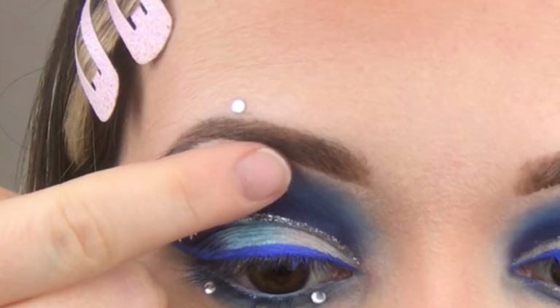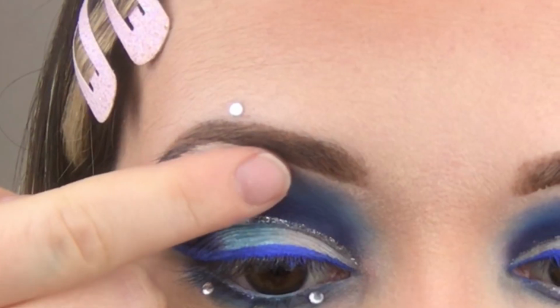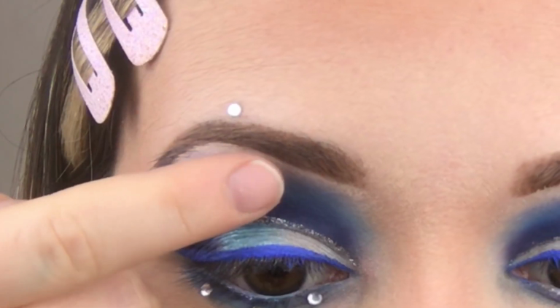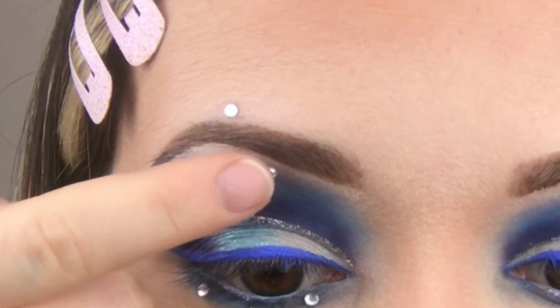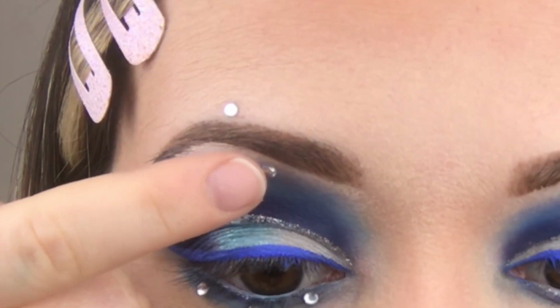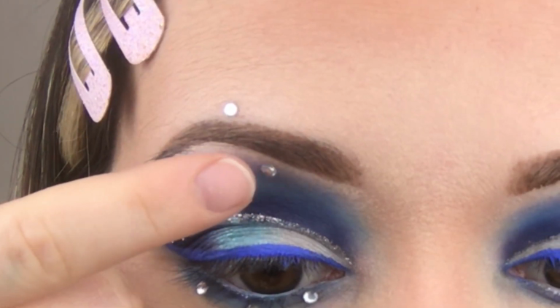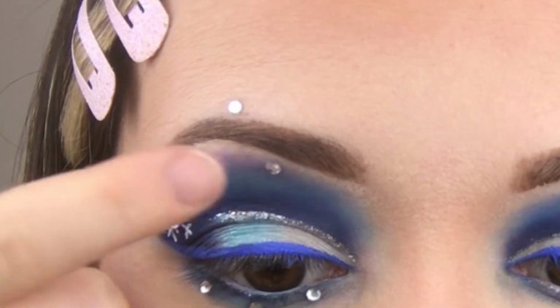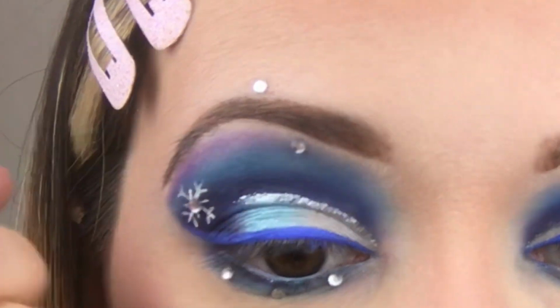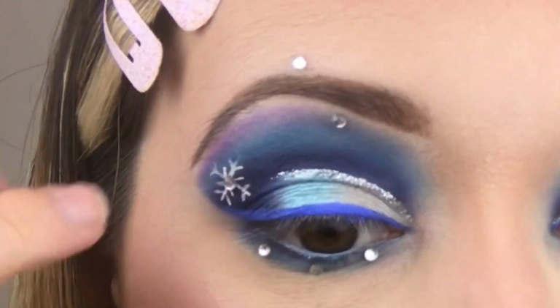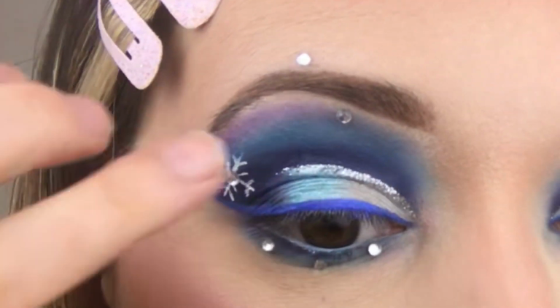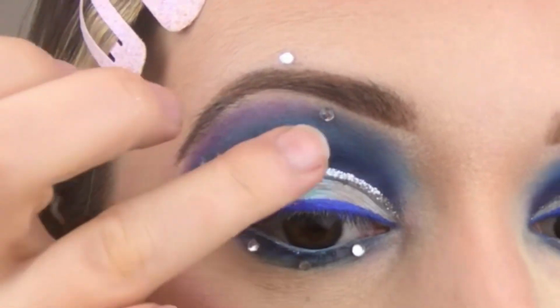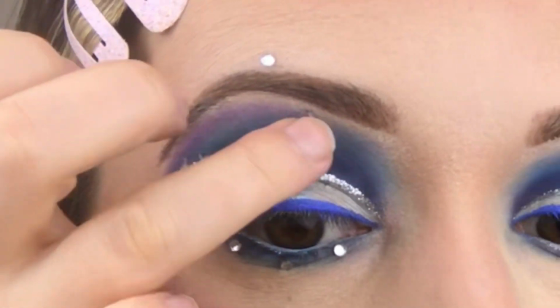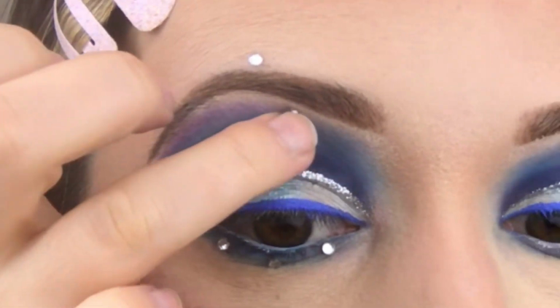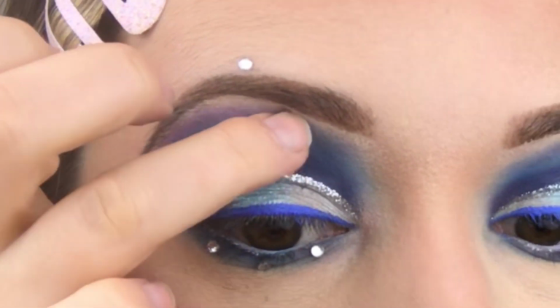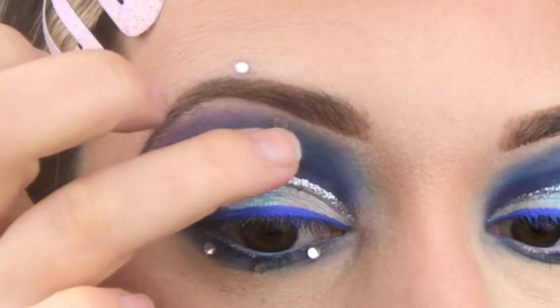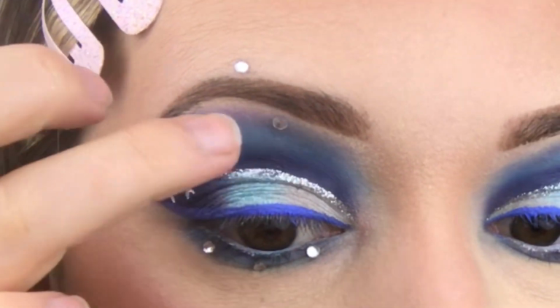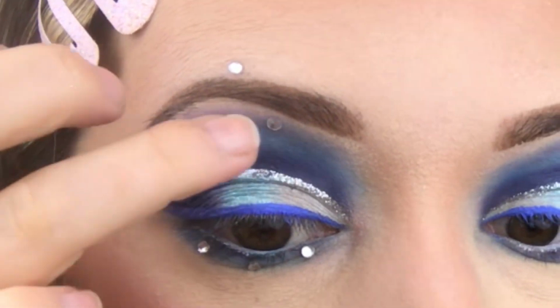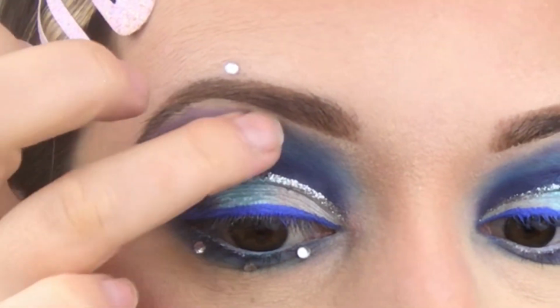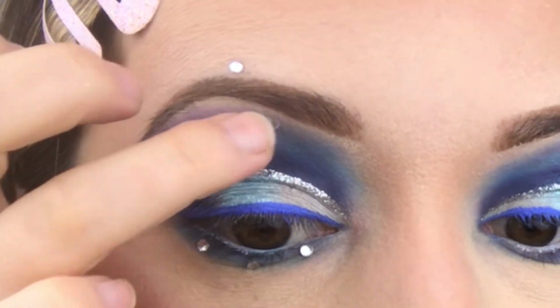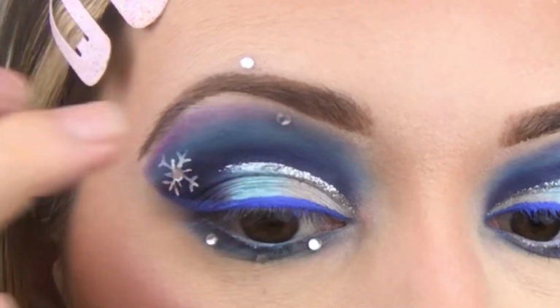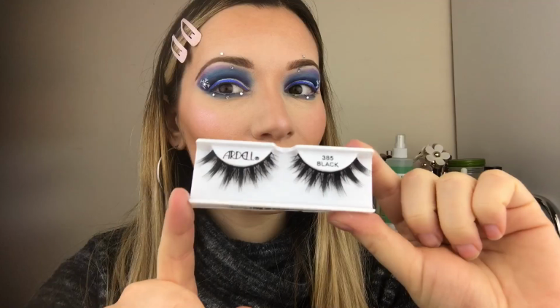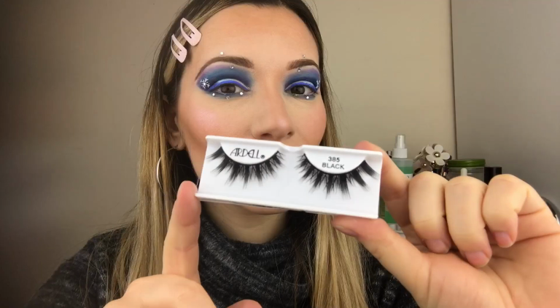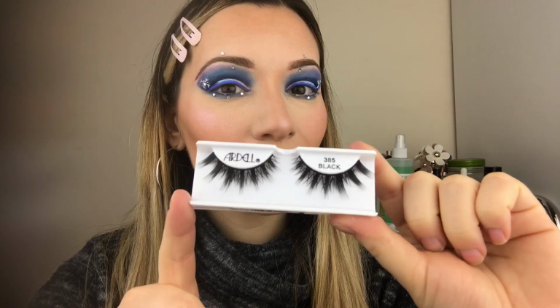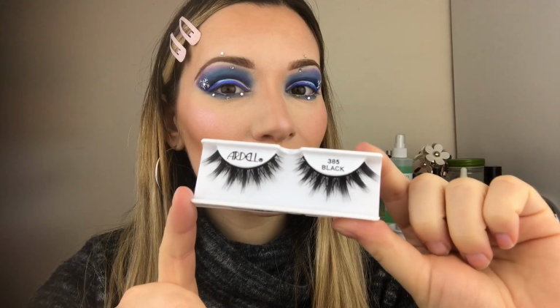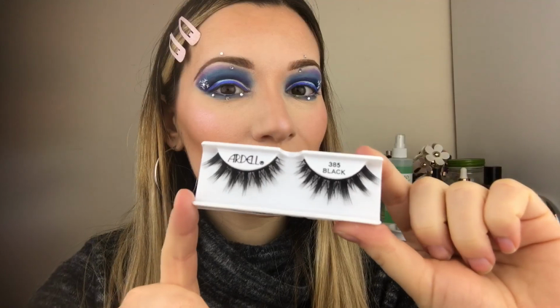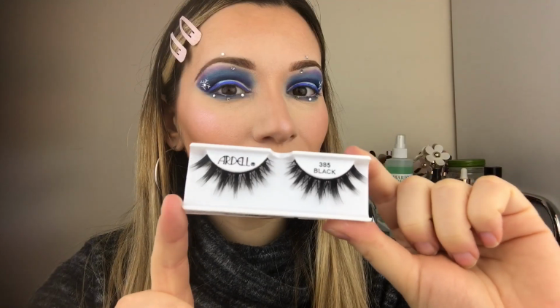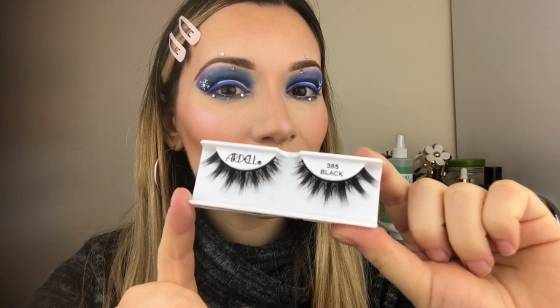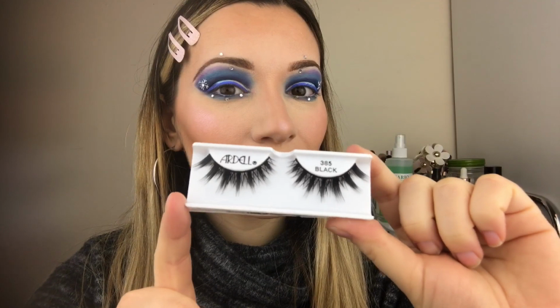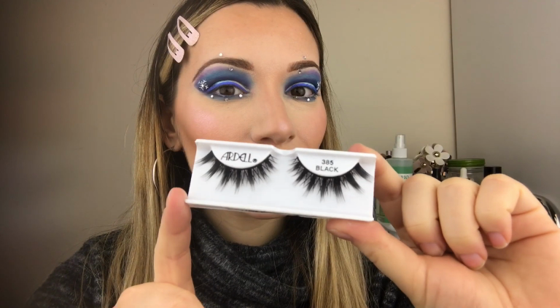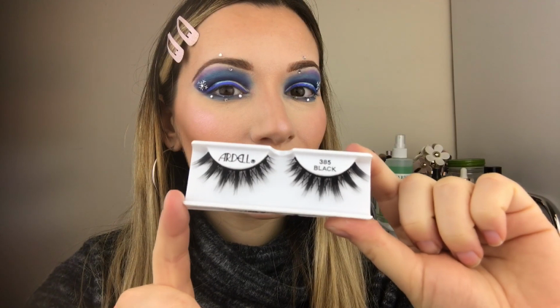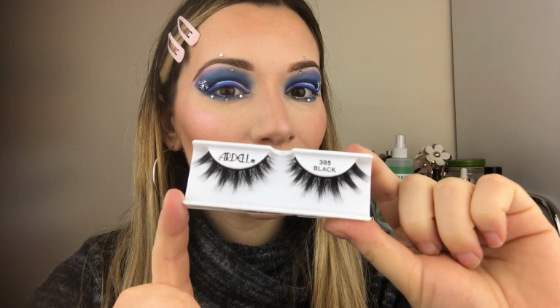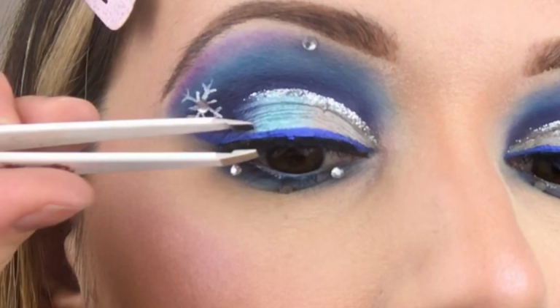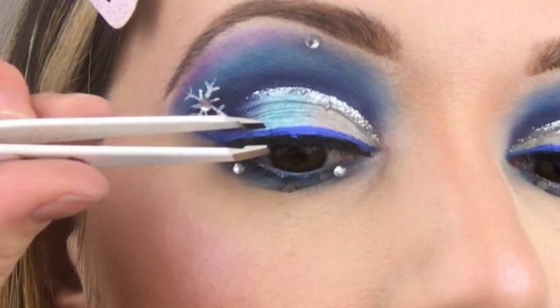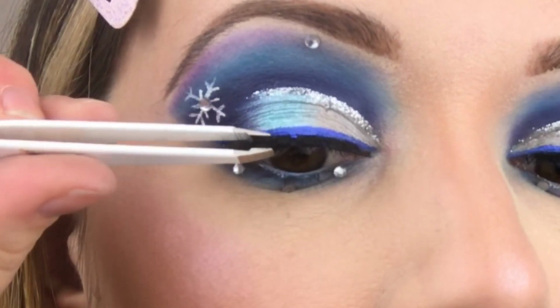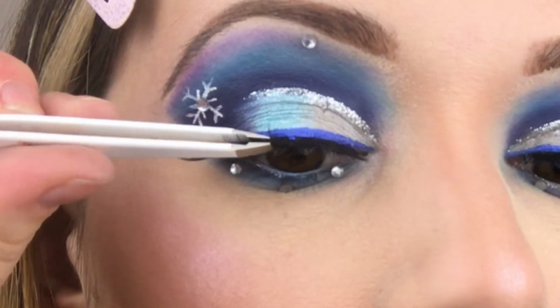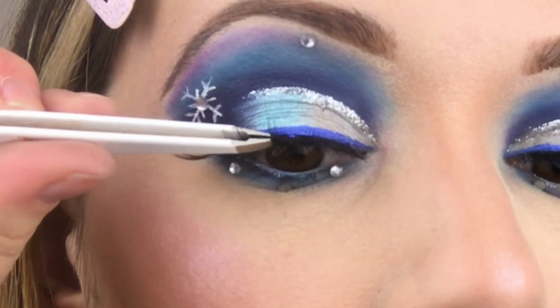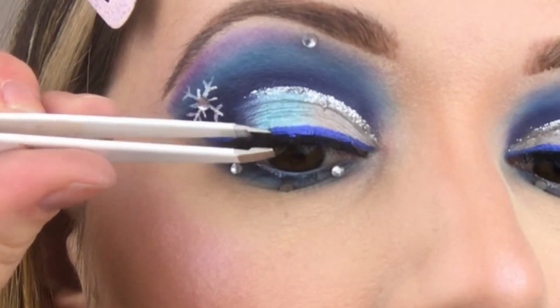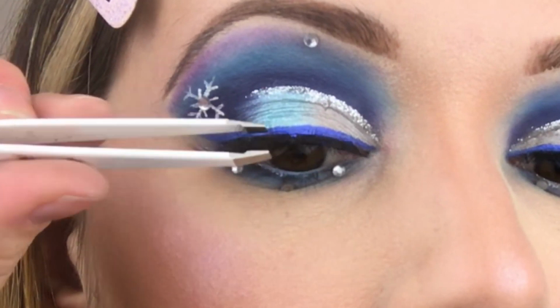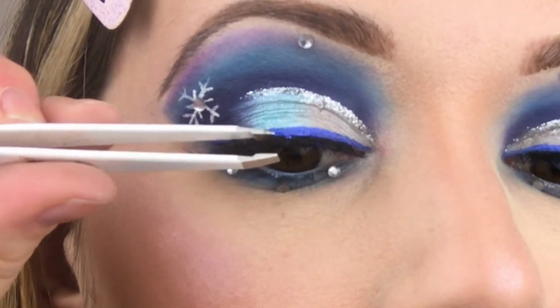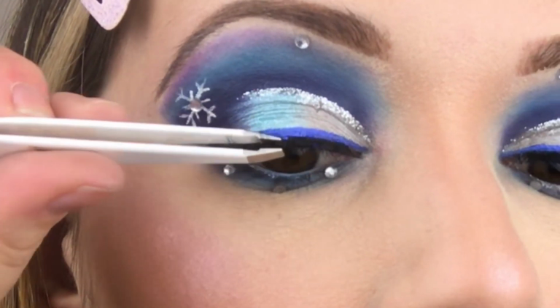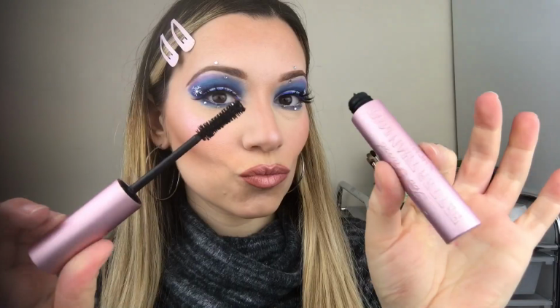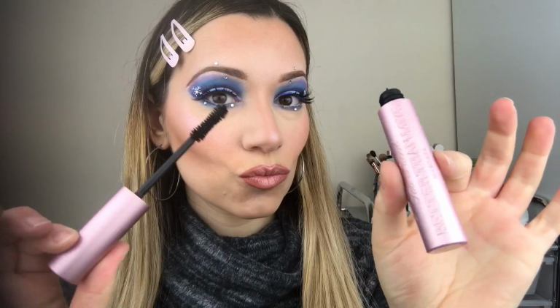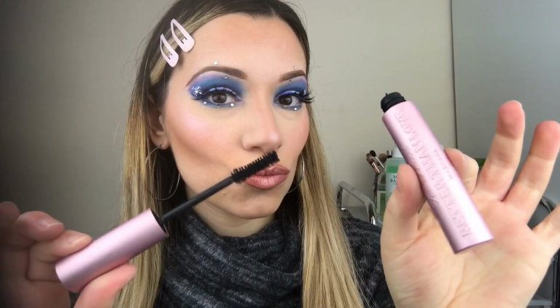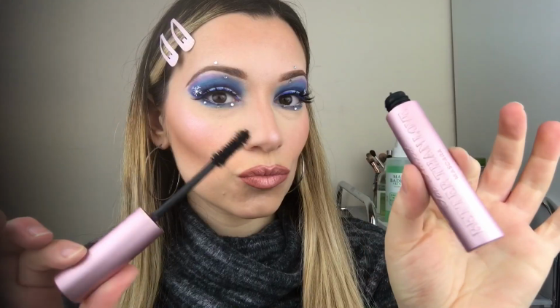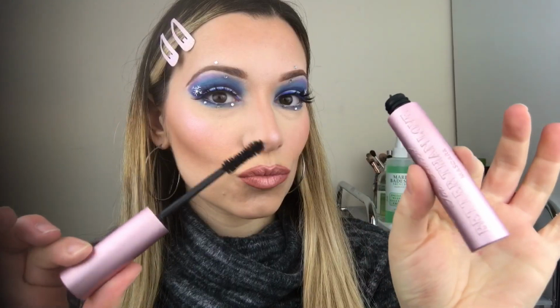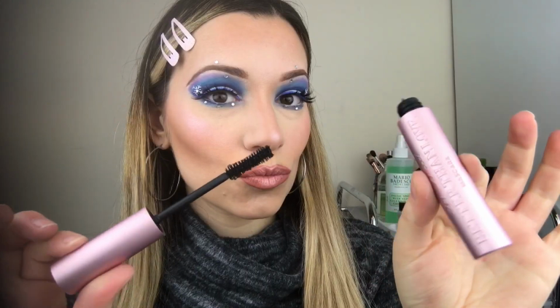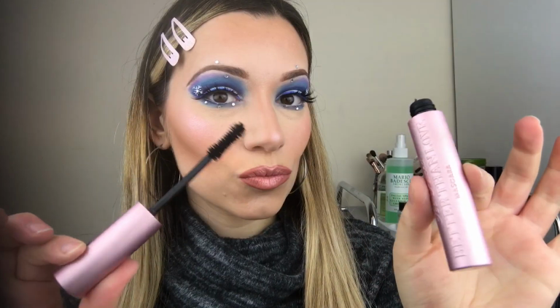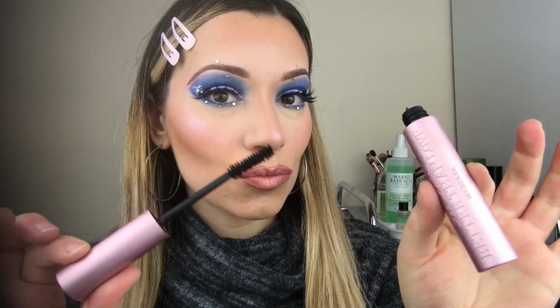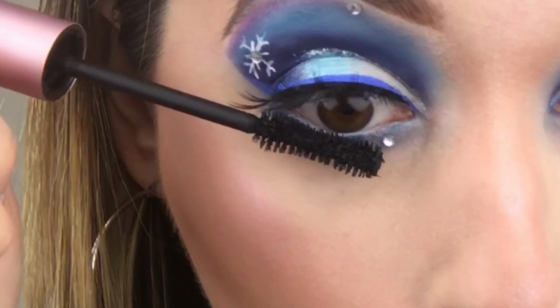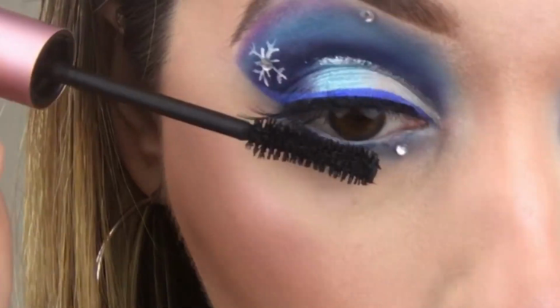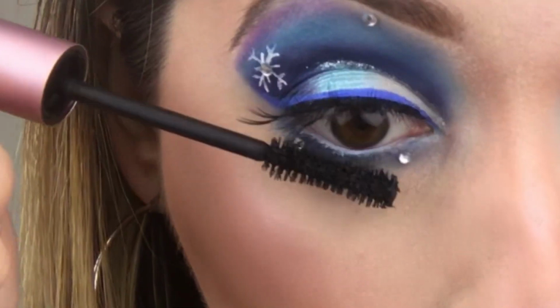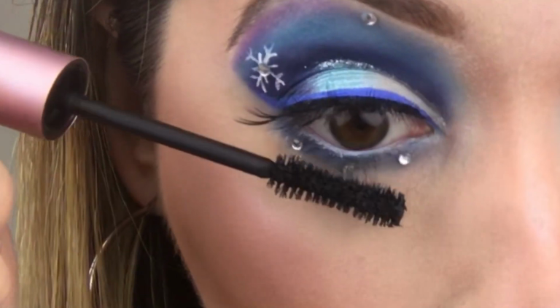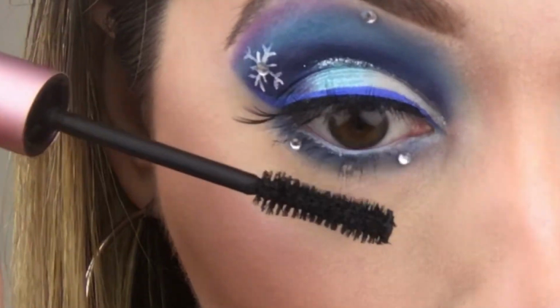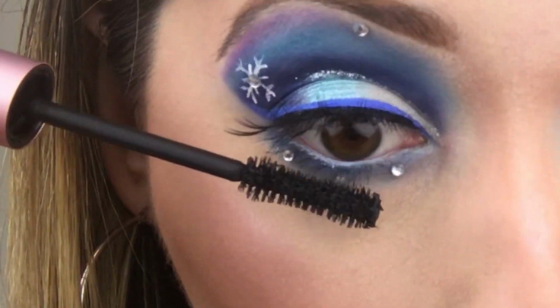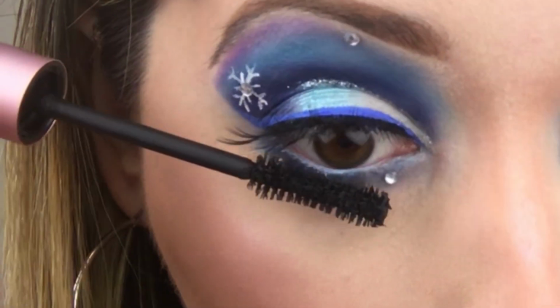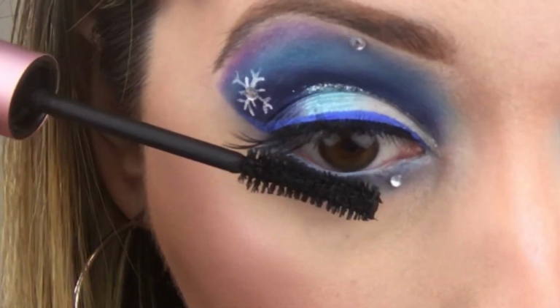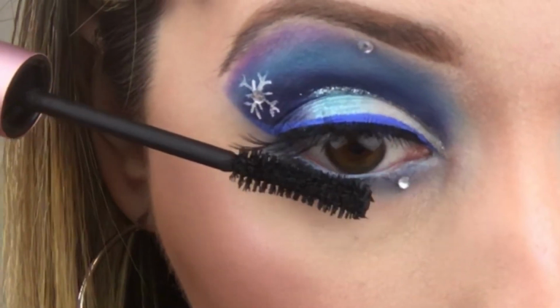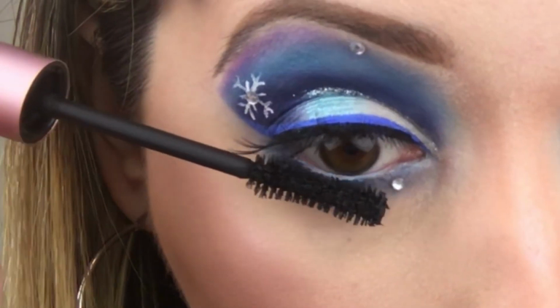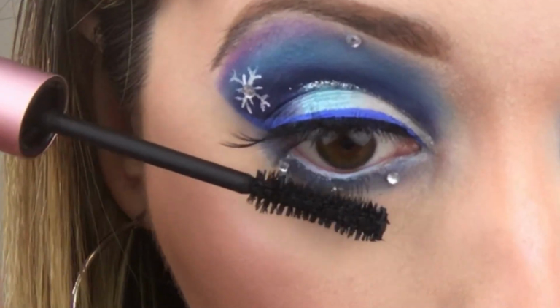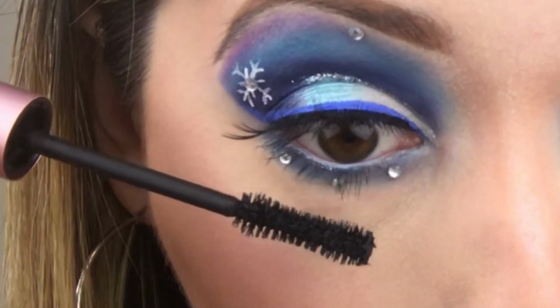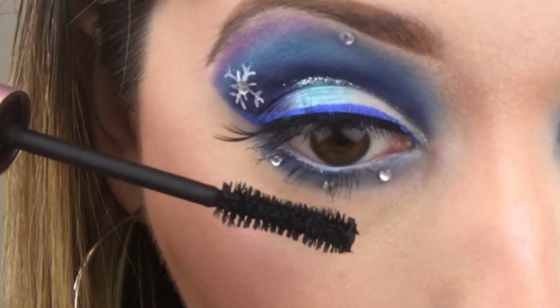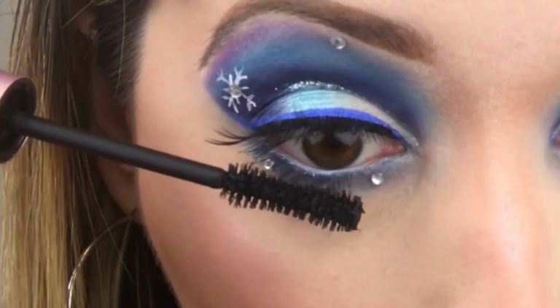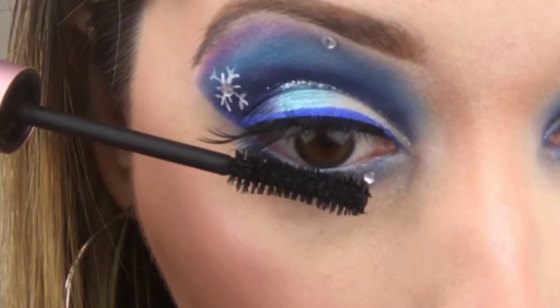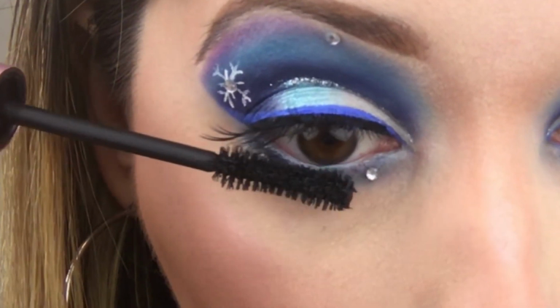Next, I'll pop on my Ardell lashes. And then after that, I will use mascara for my lower lash line.